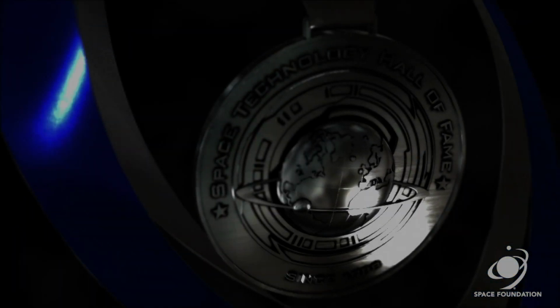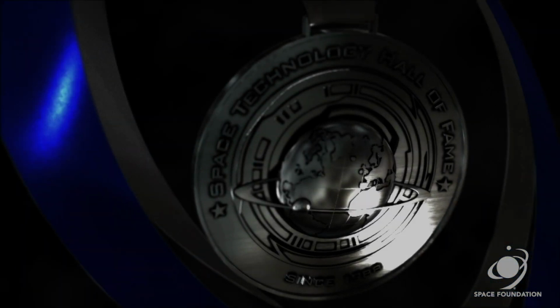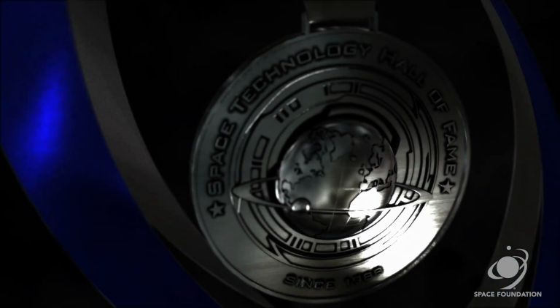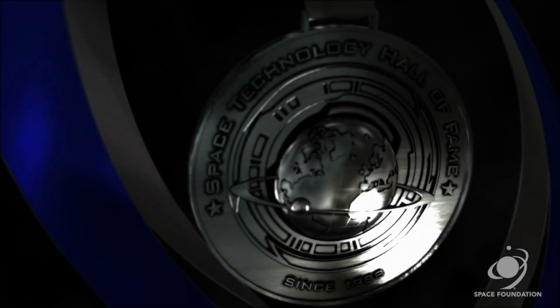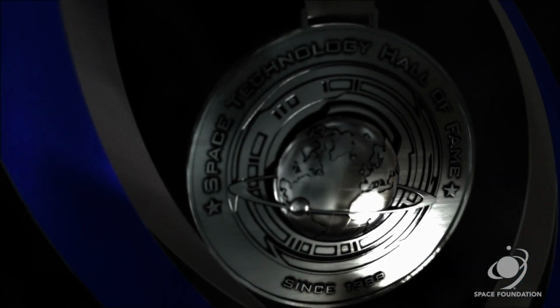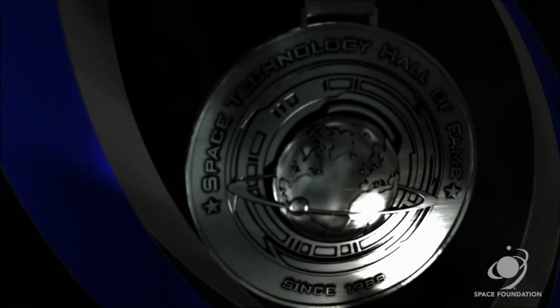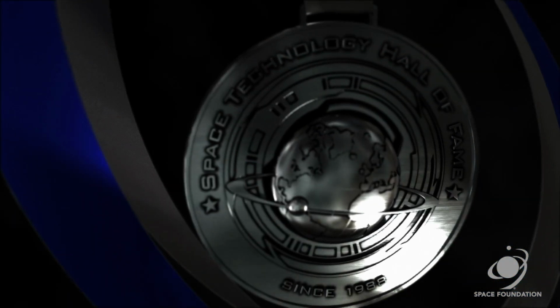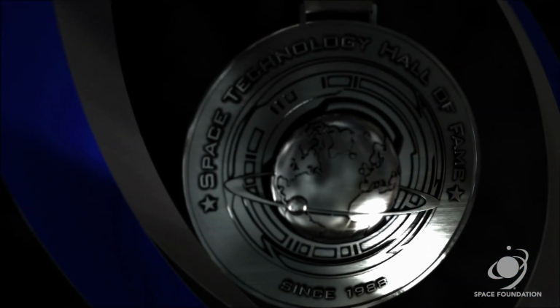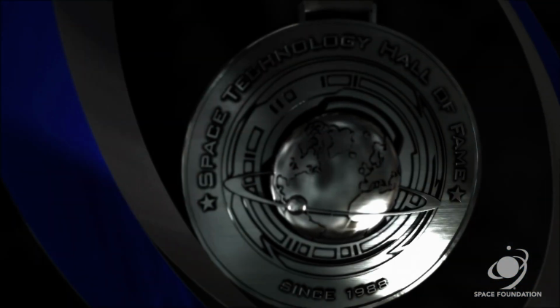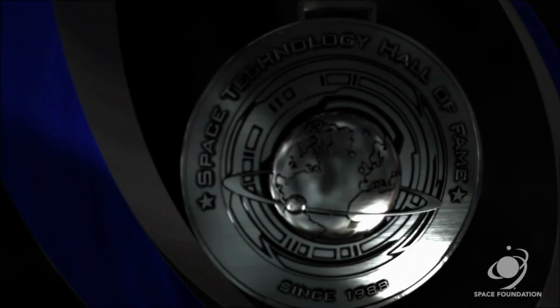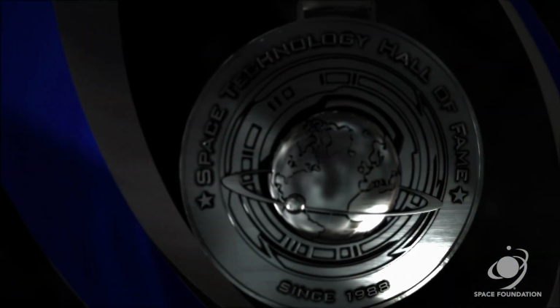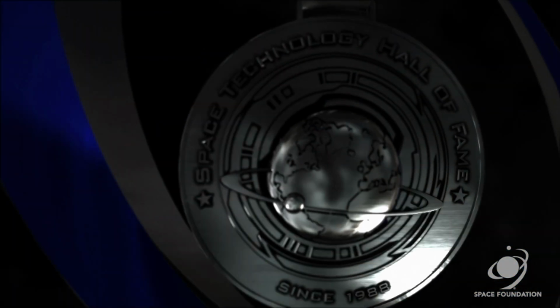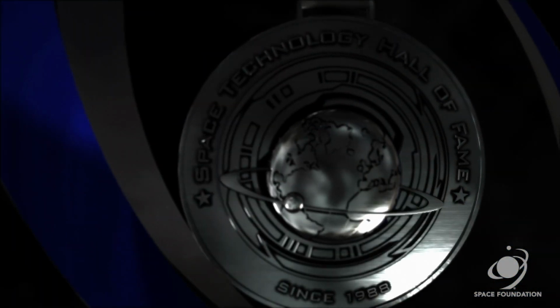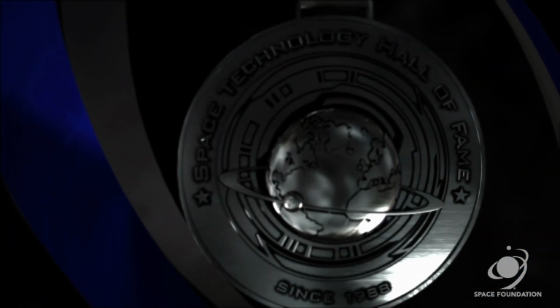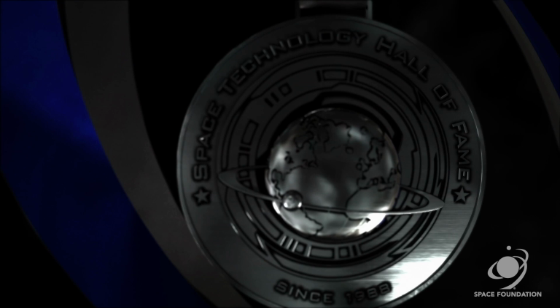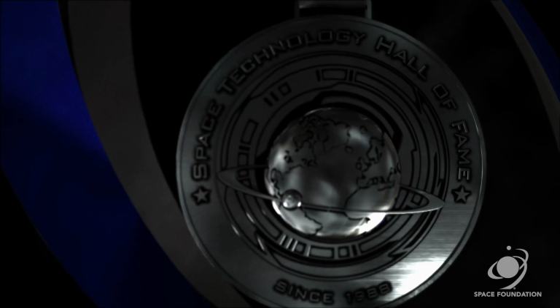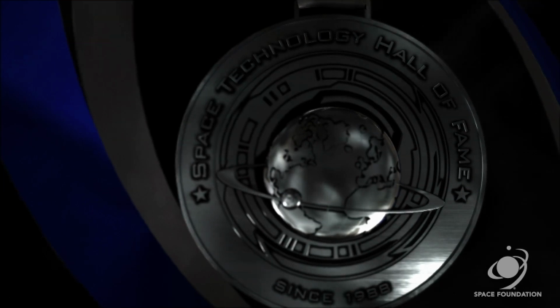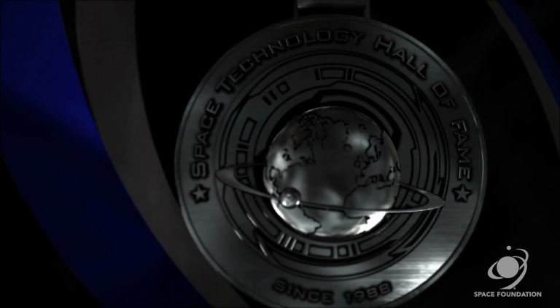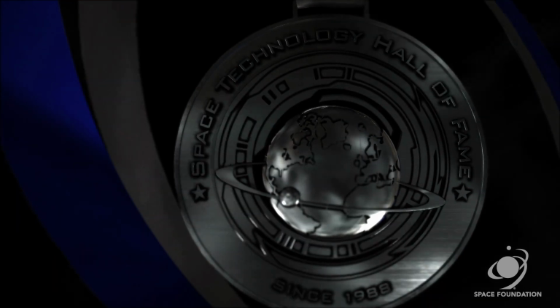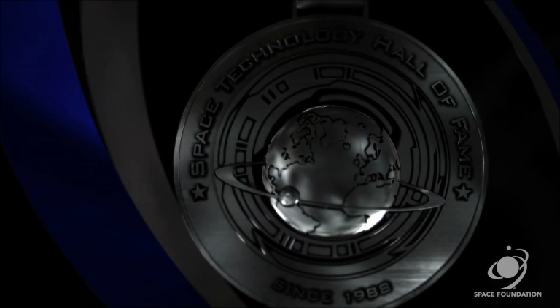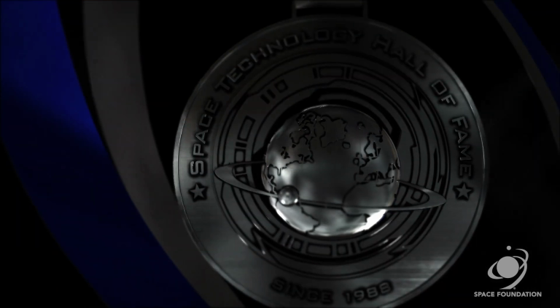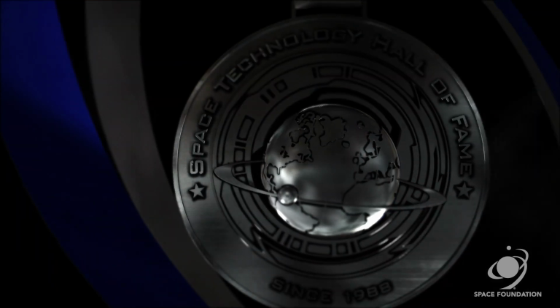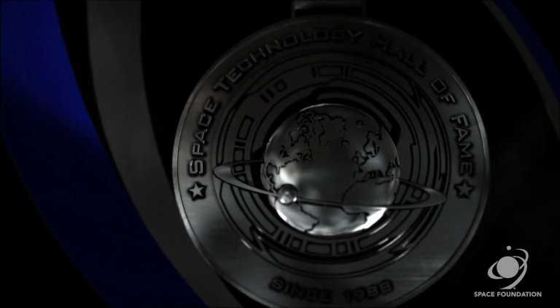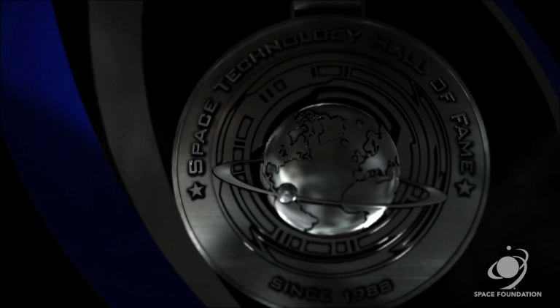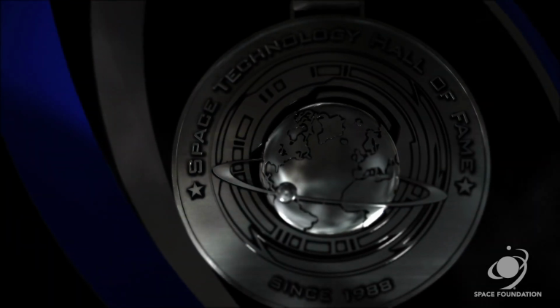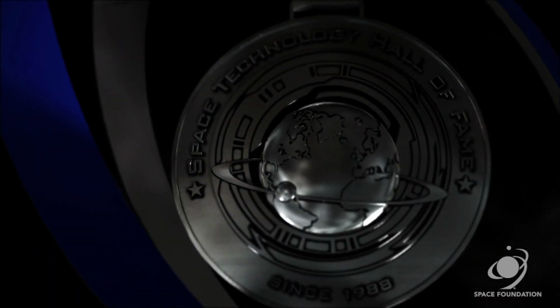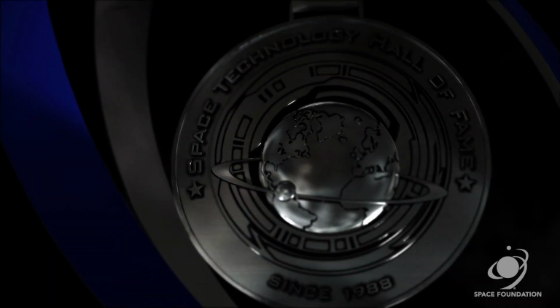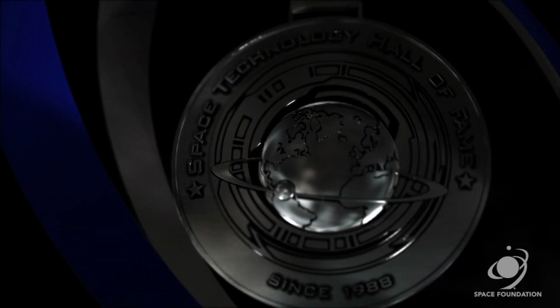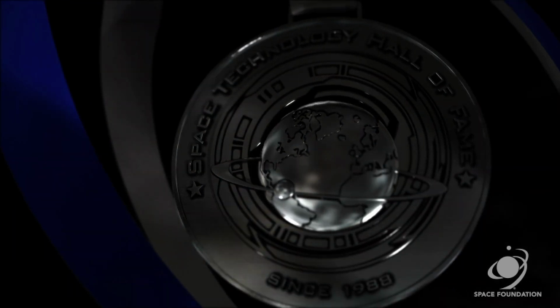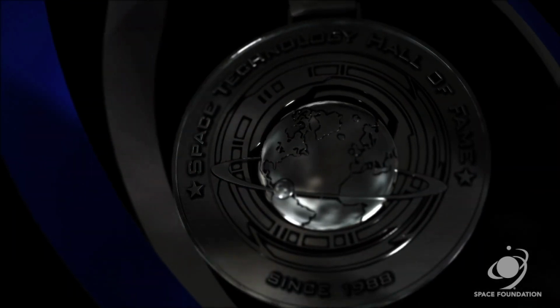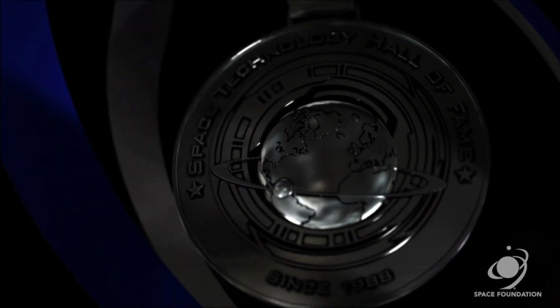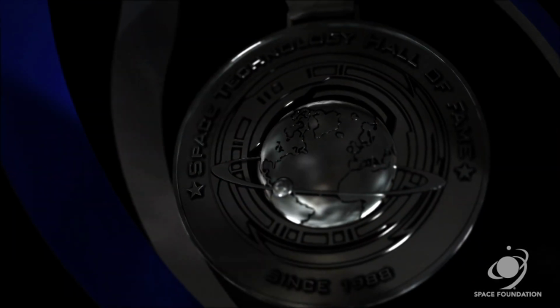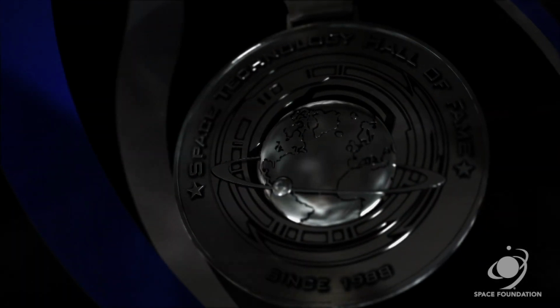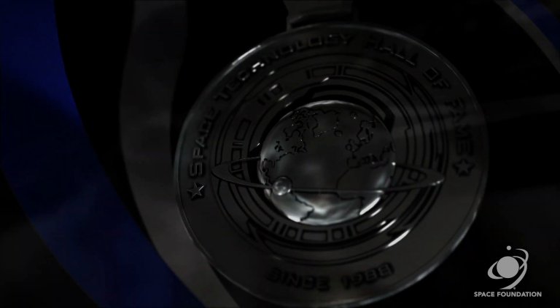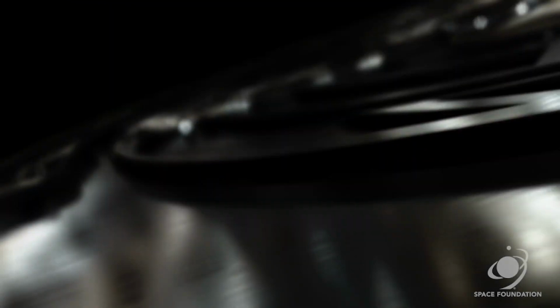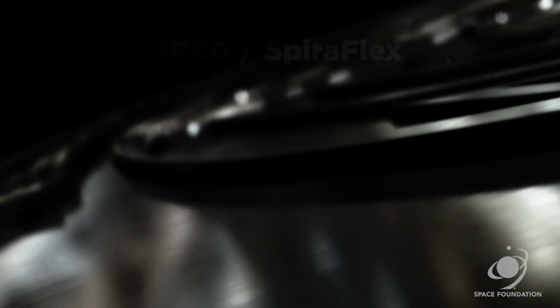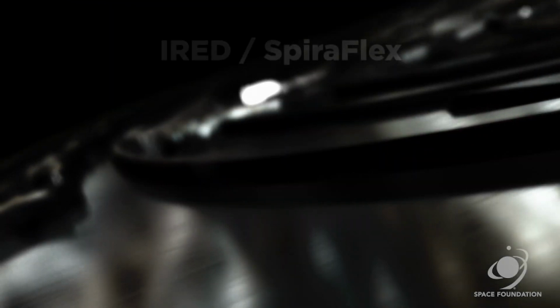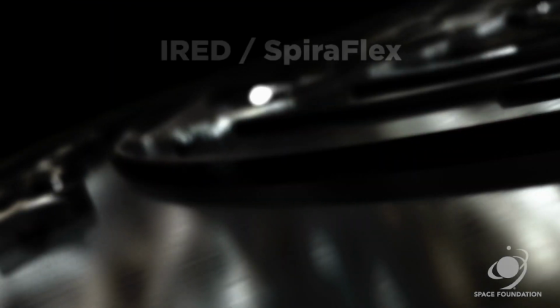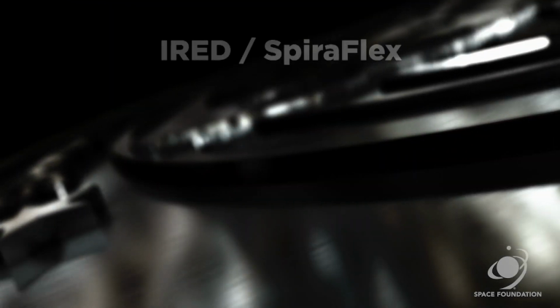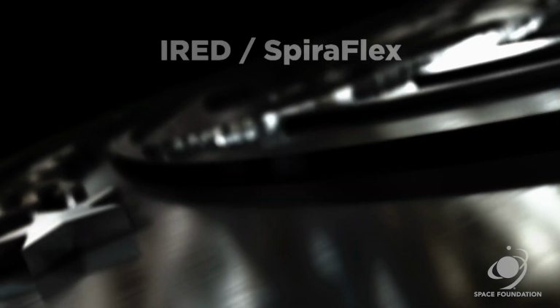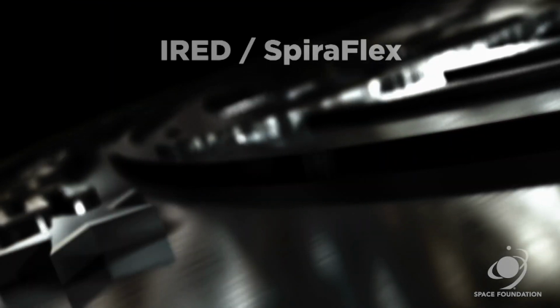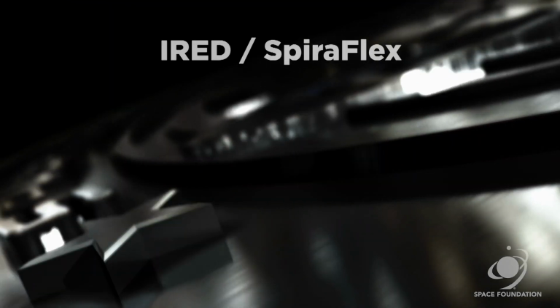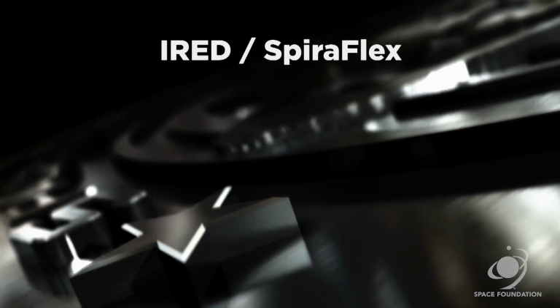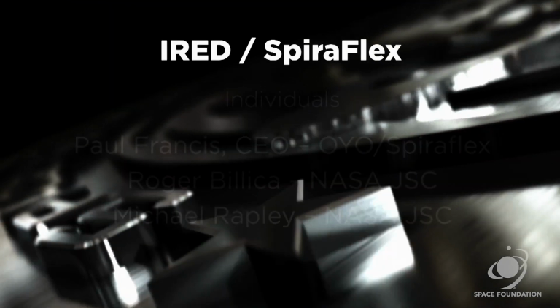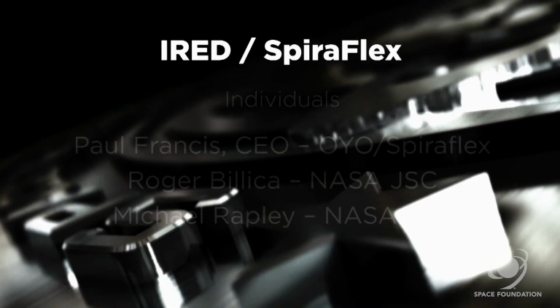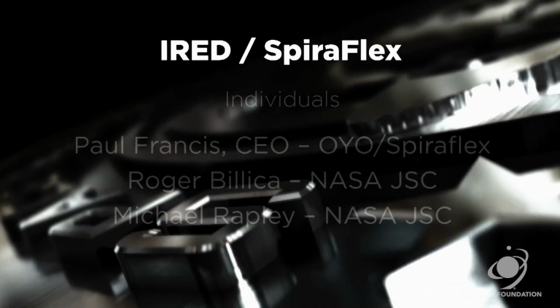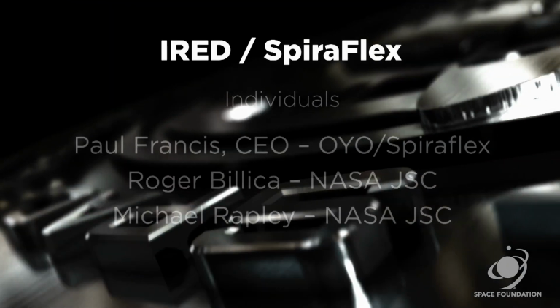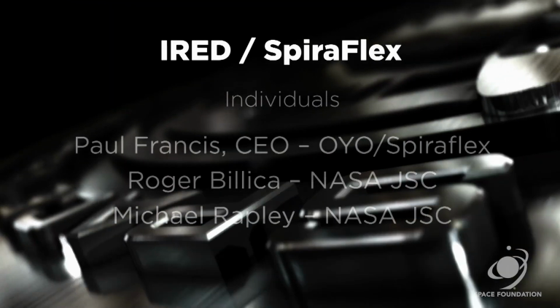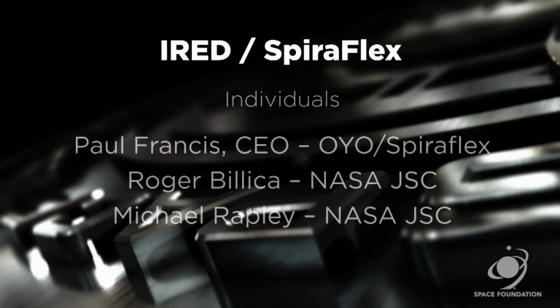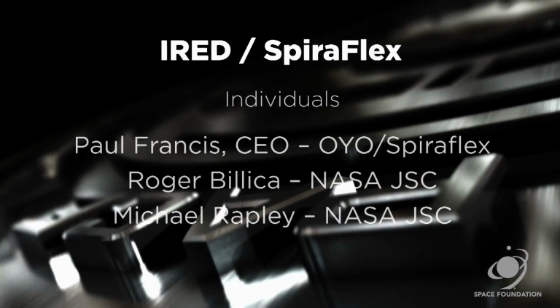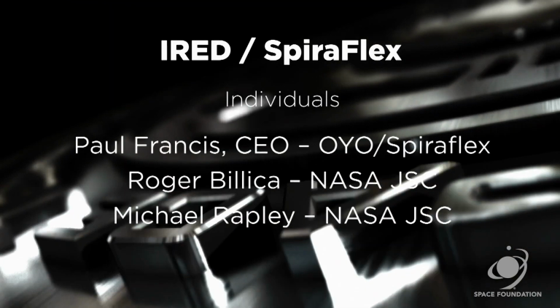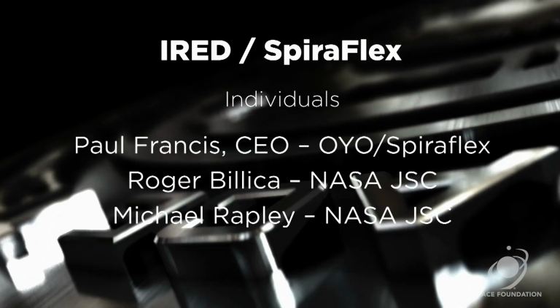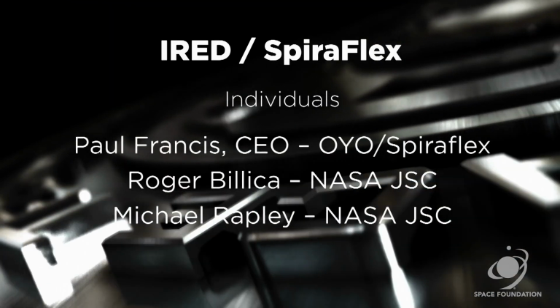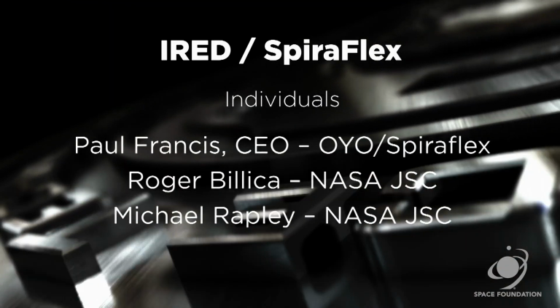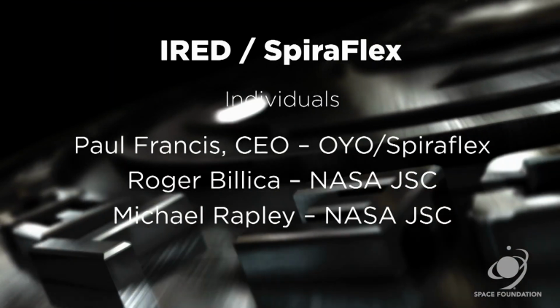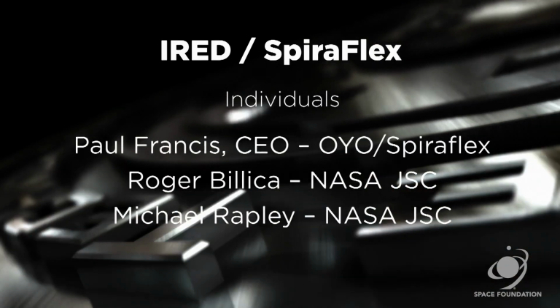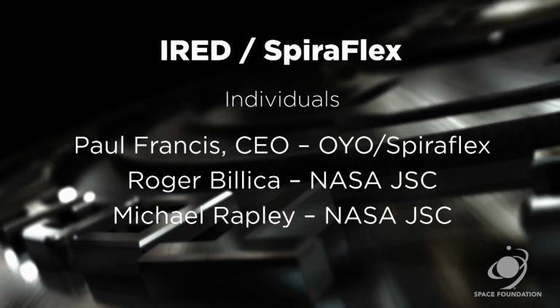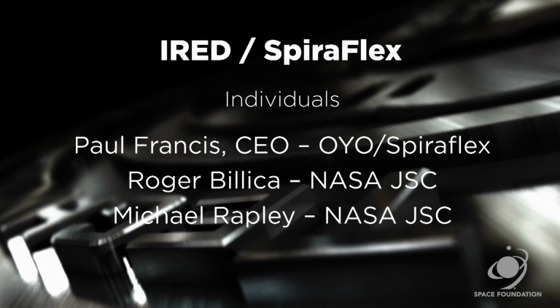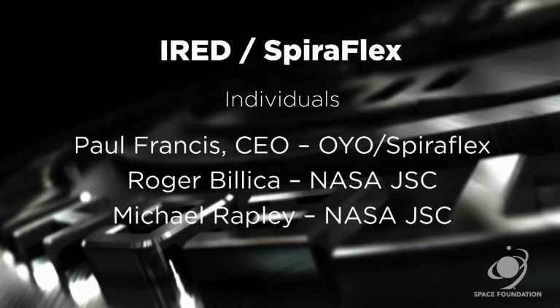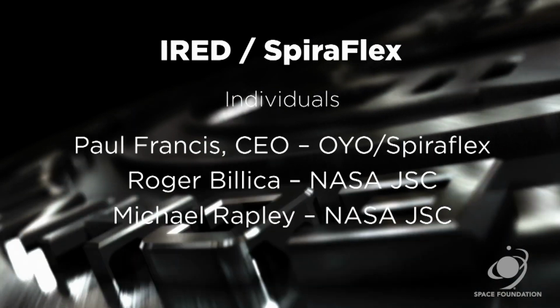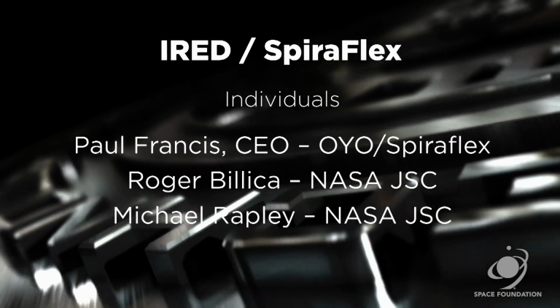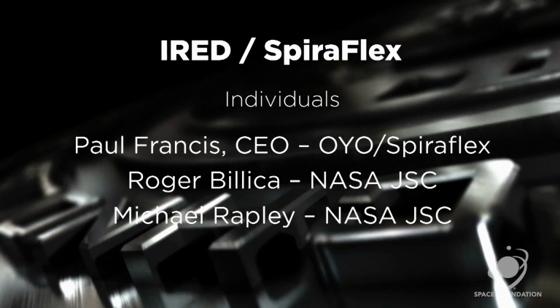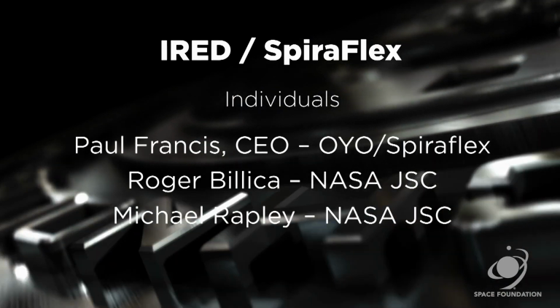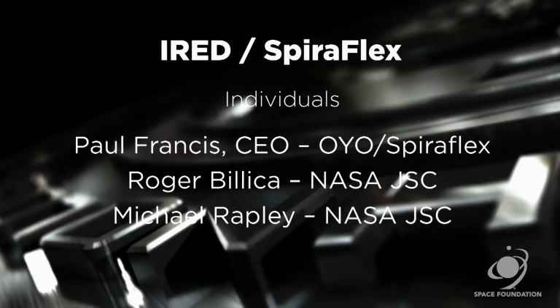Today, we induct into the Space Technology Hall of Fame the Interim Resistive Exercise Device, Spiroflex.